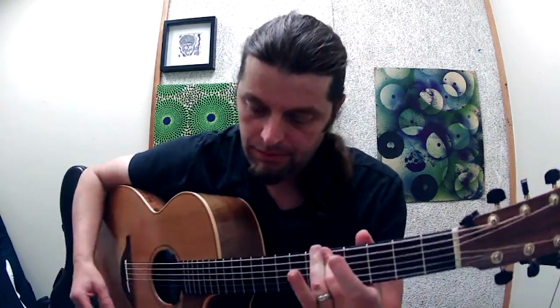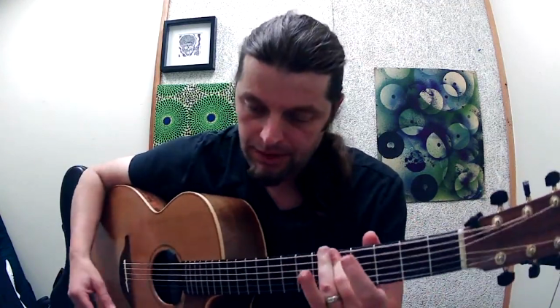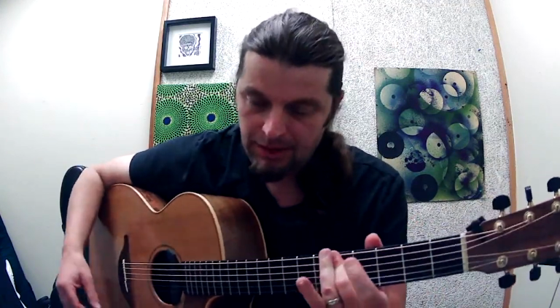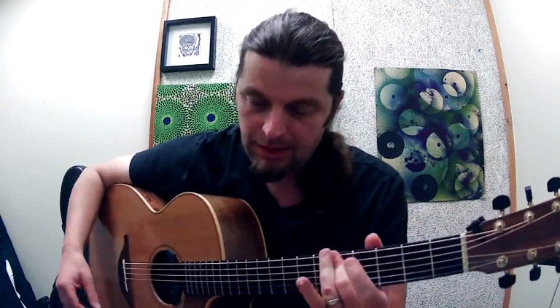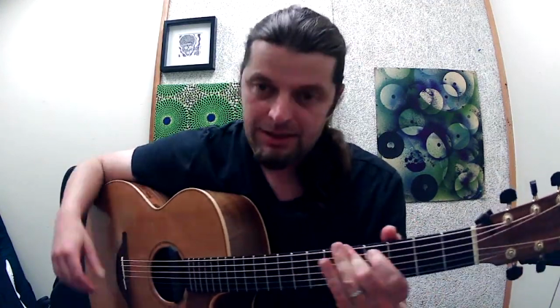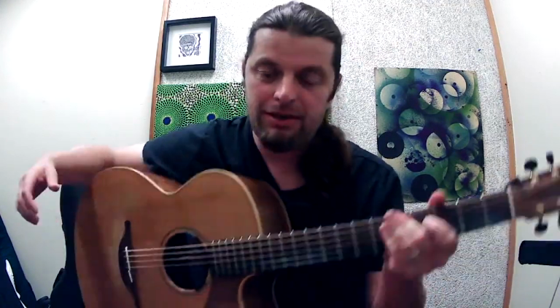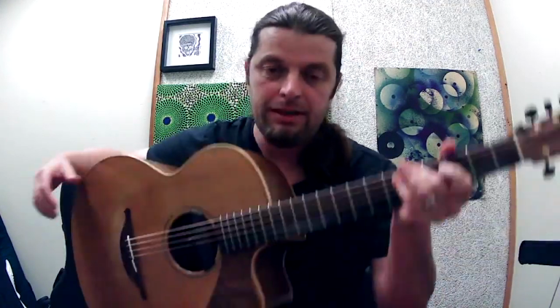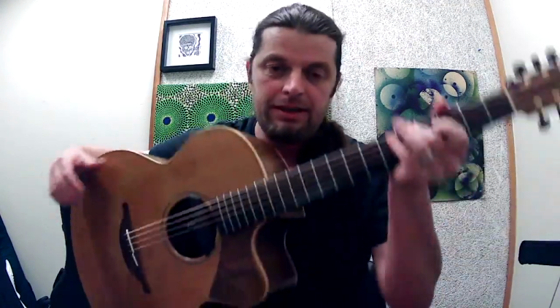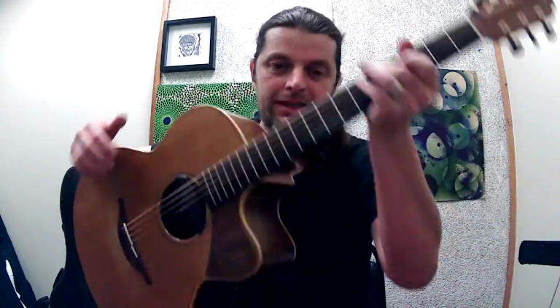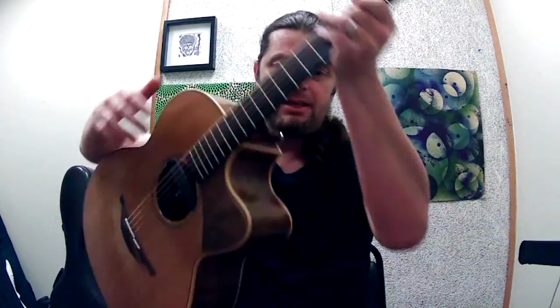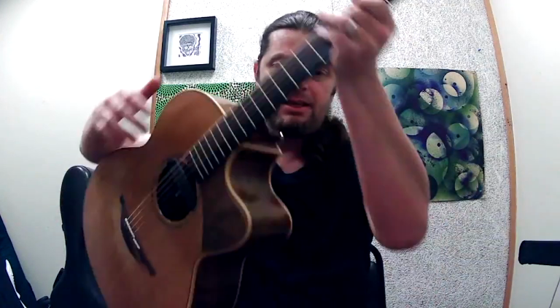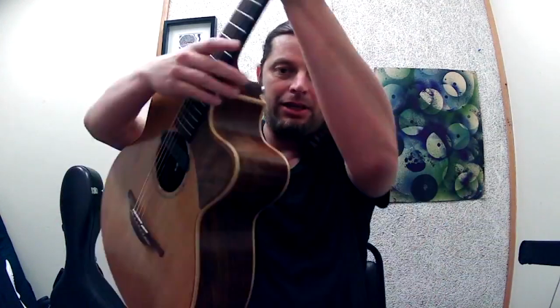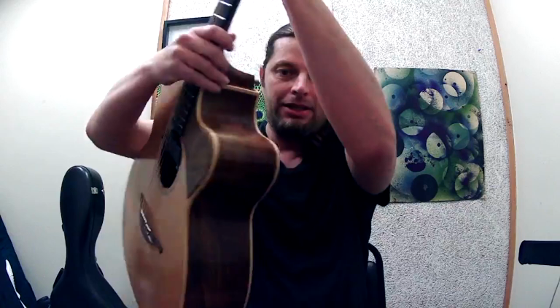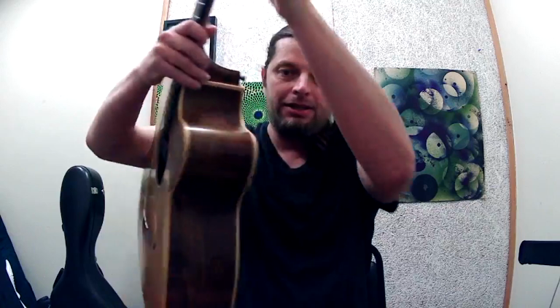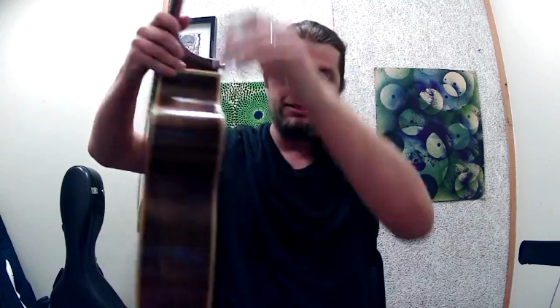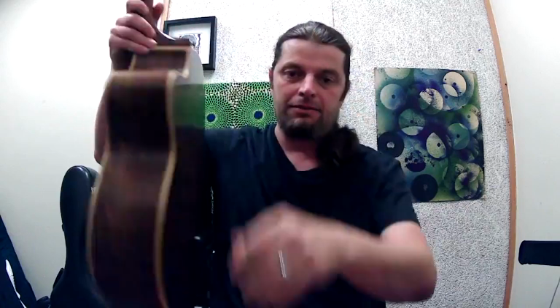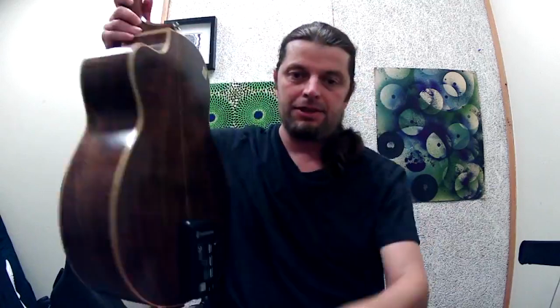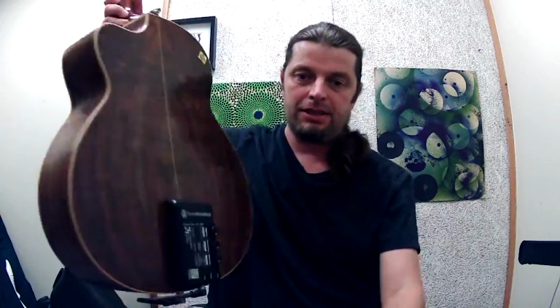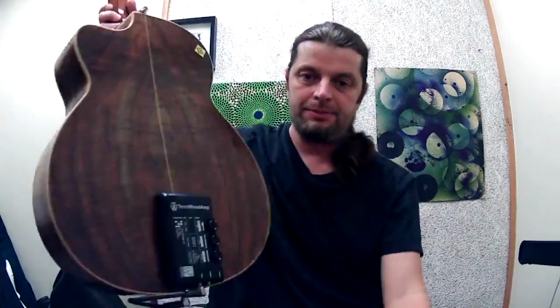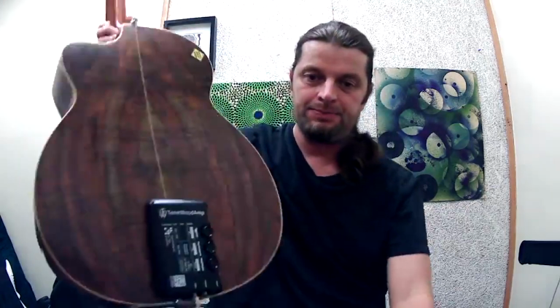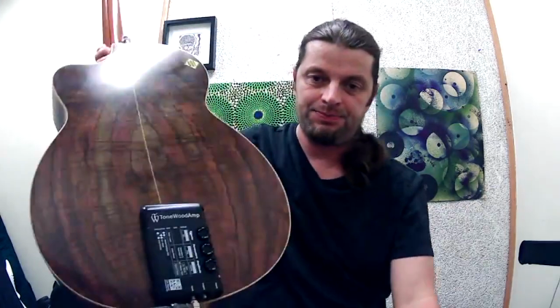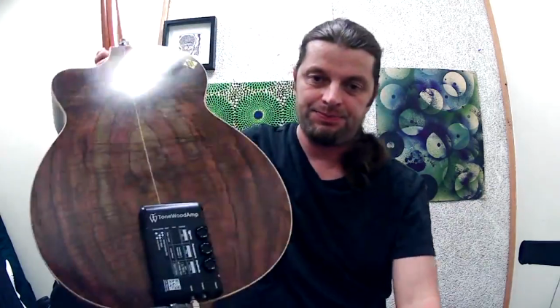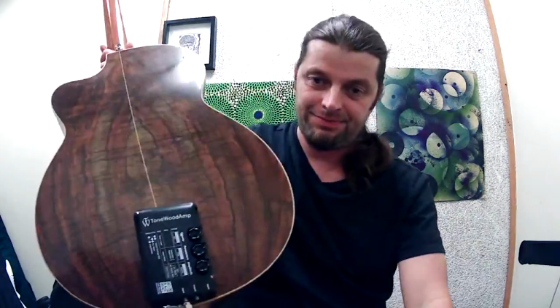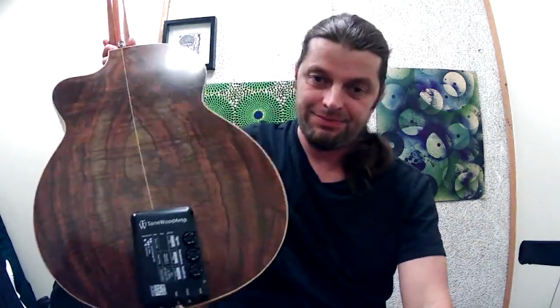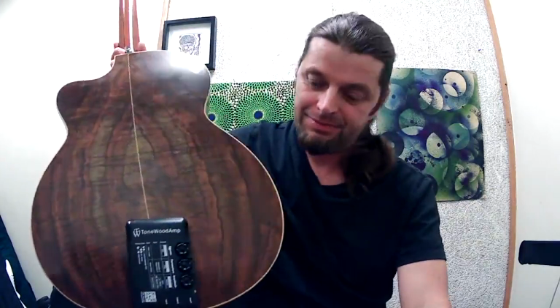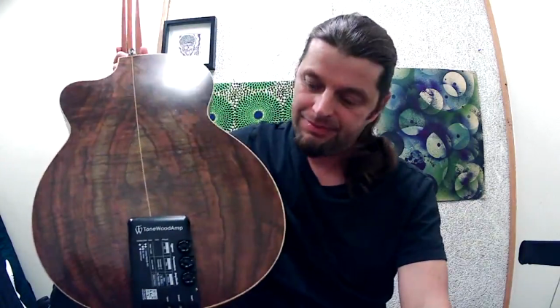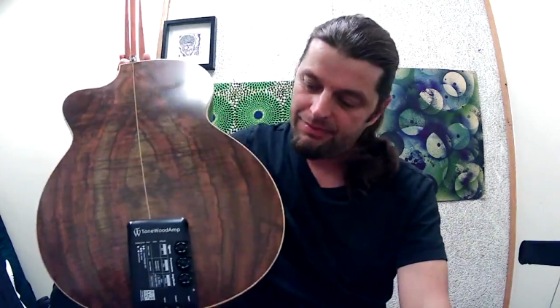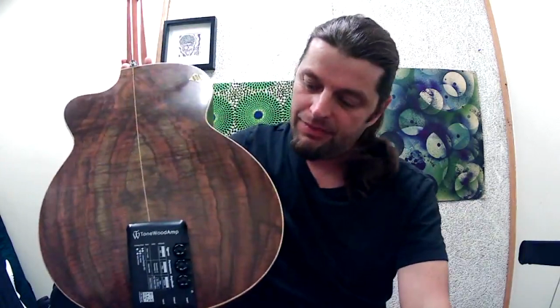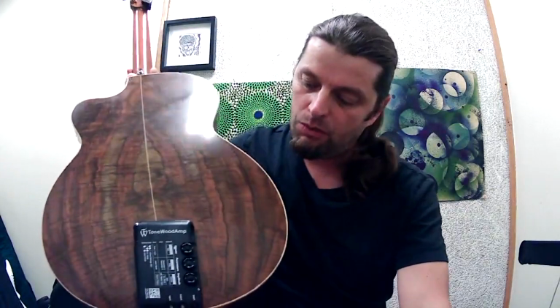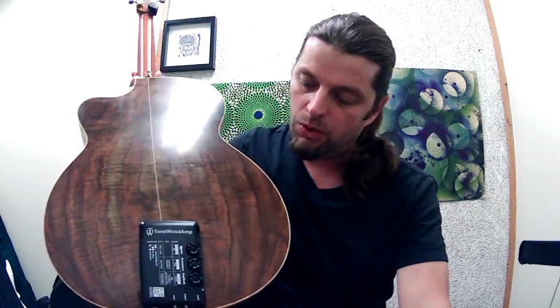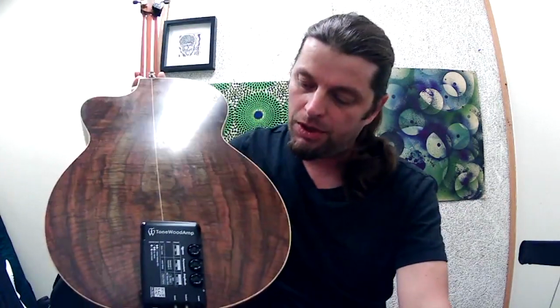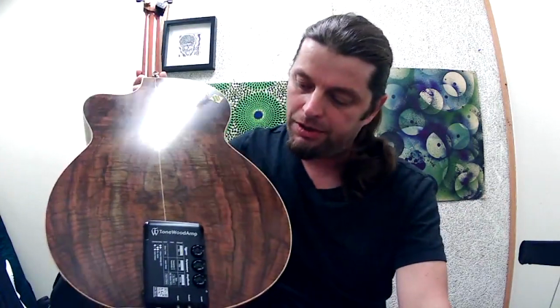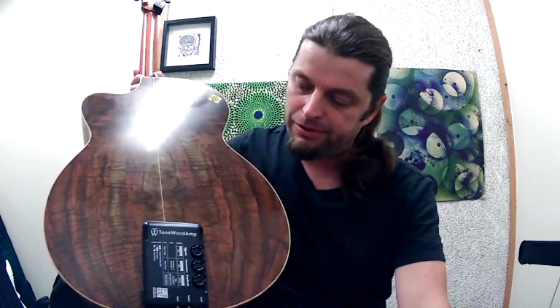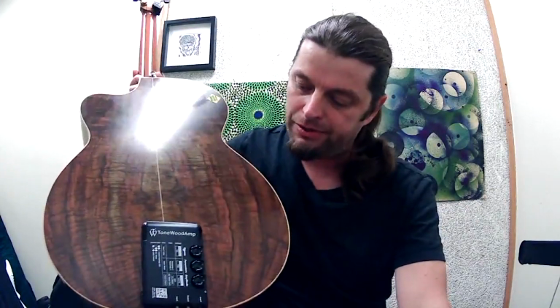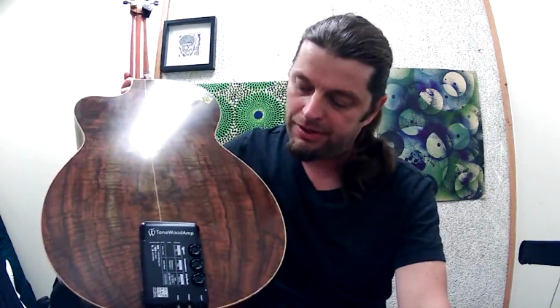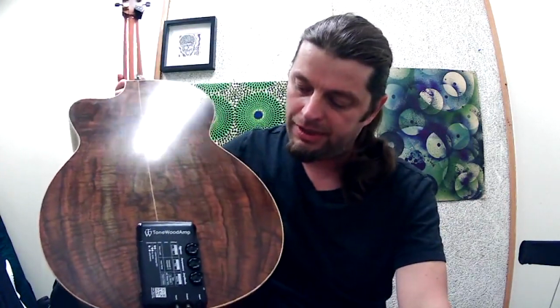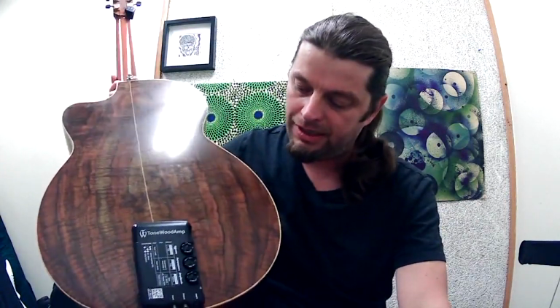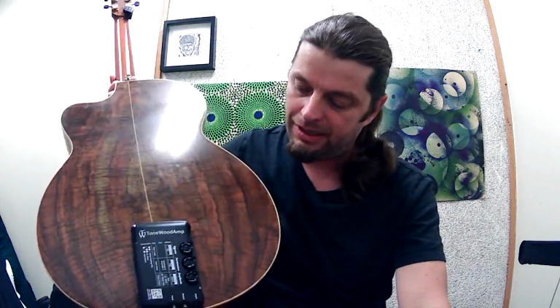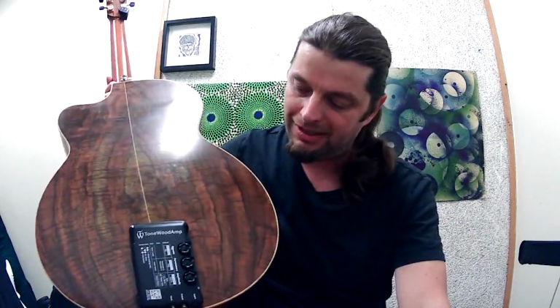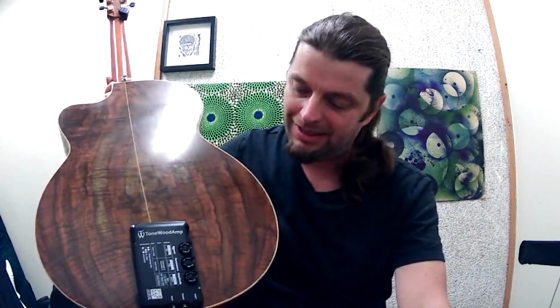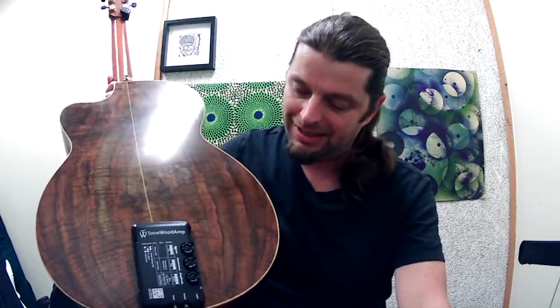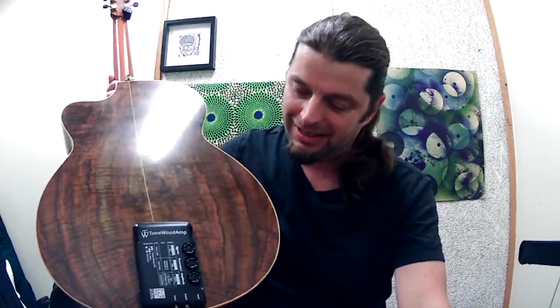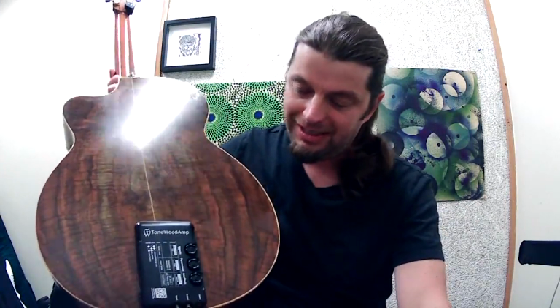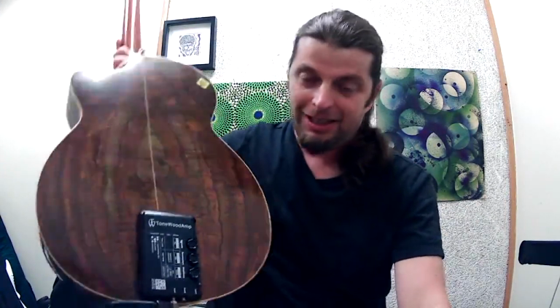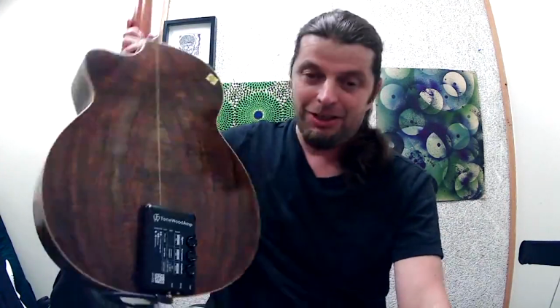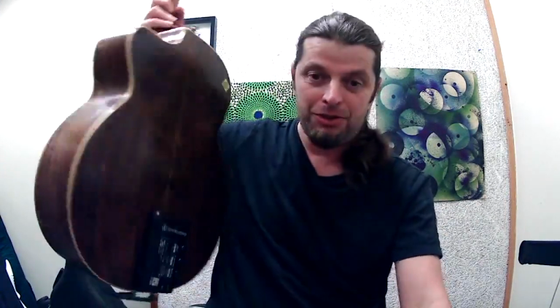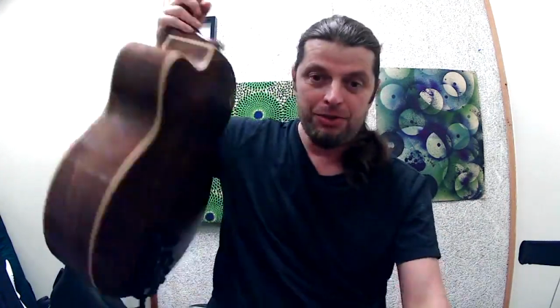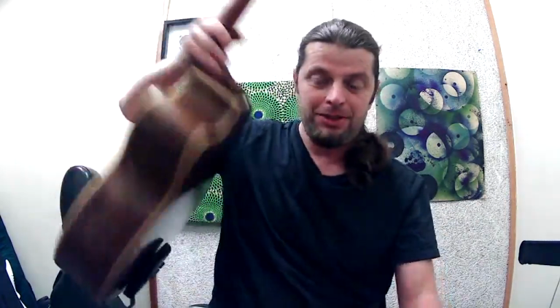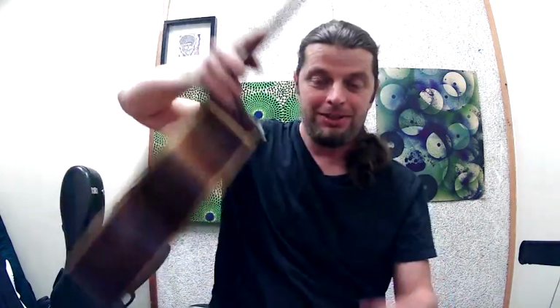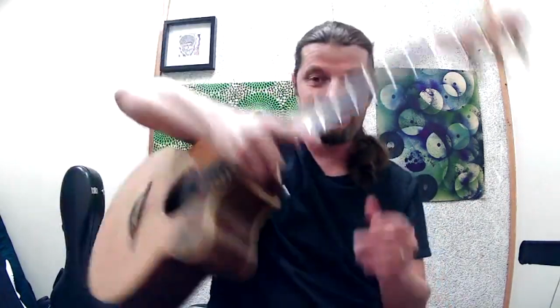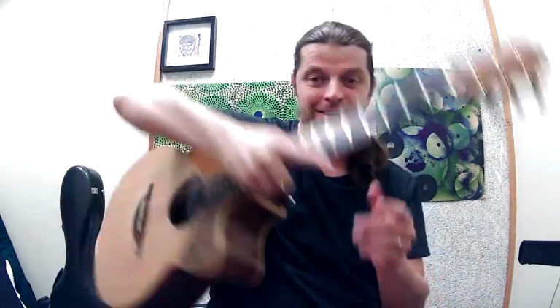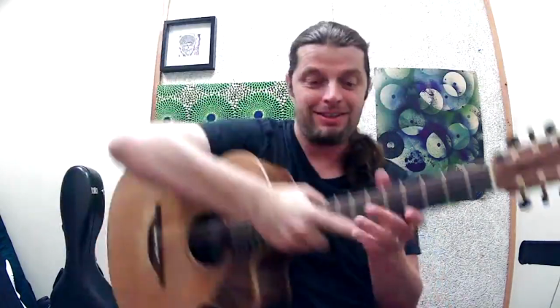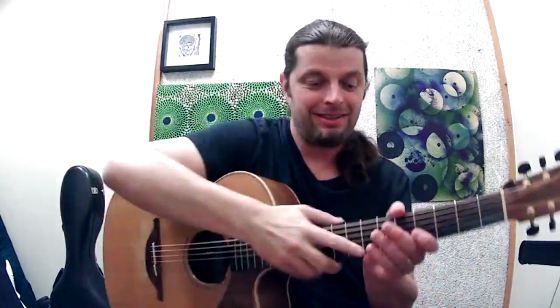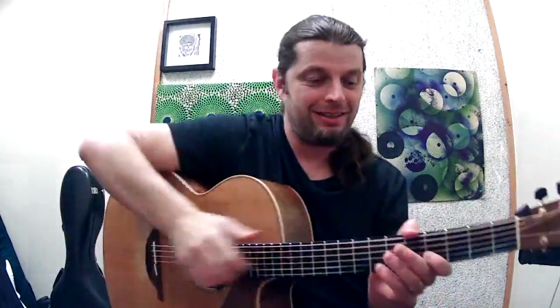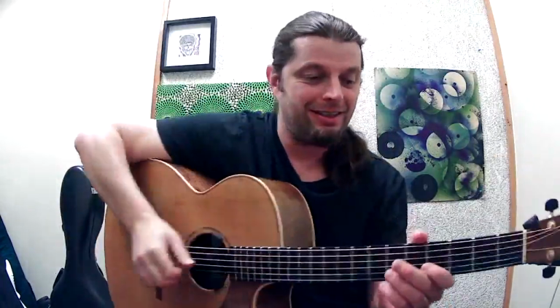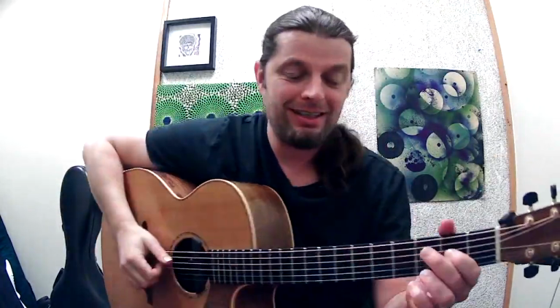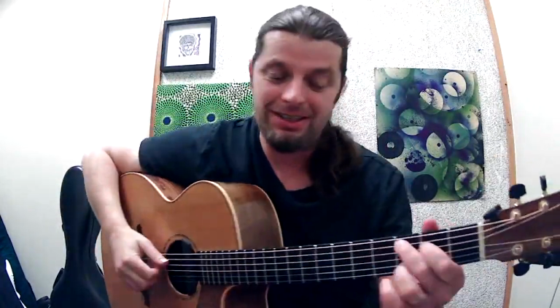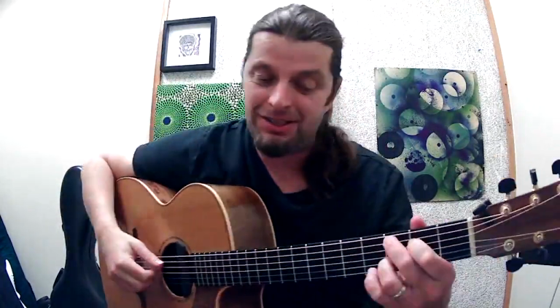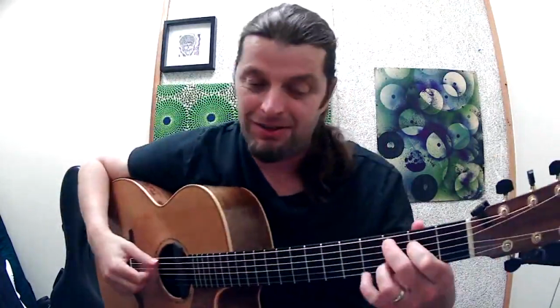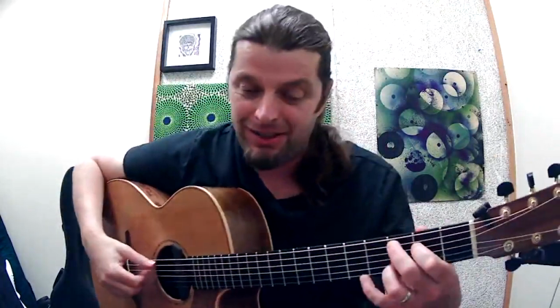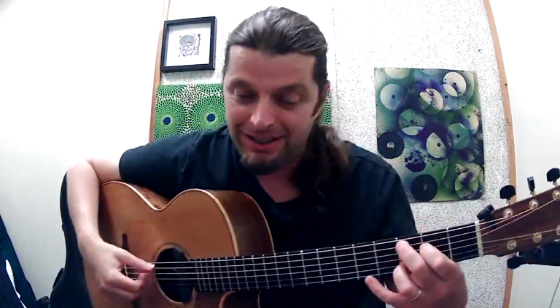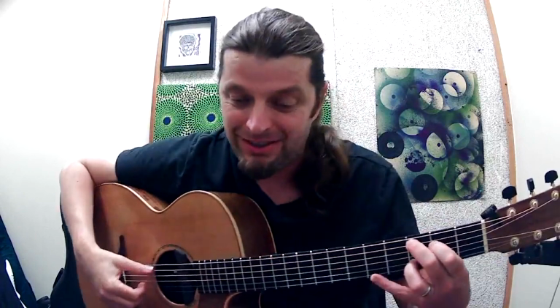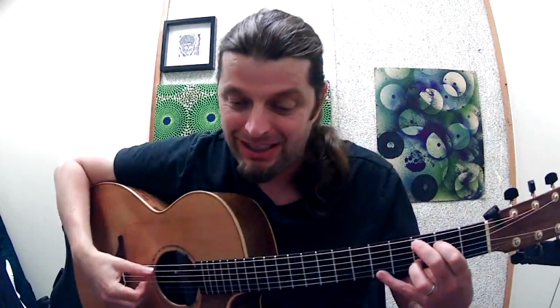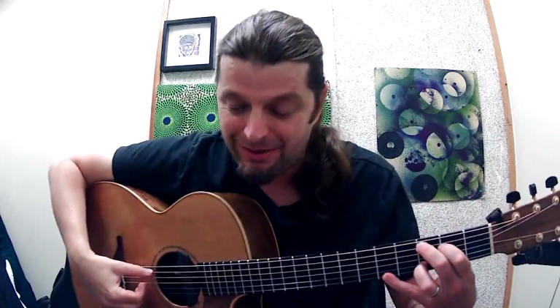So I've got this thing plugged in, obviously. Wonderful little tool. So nice to have.